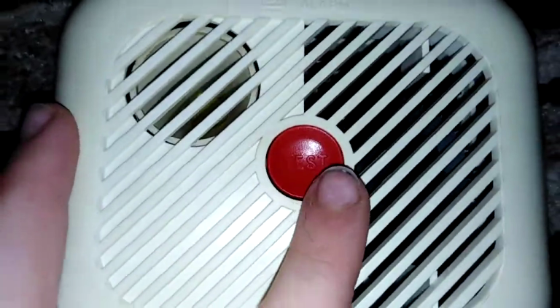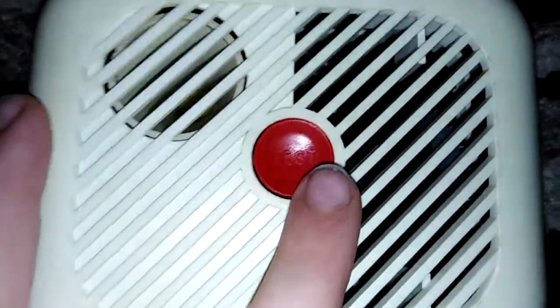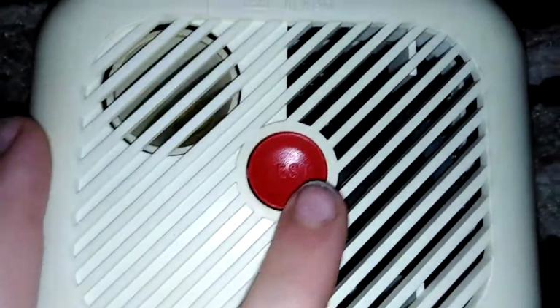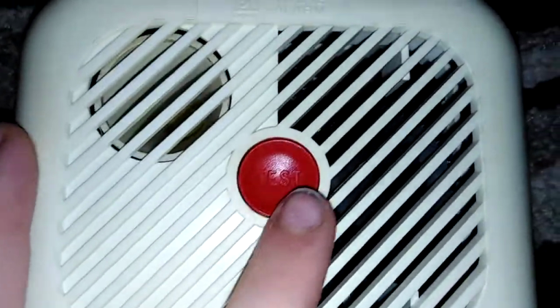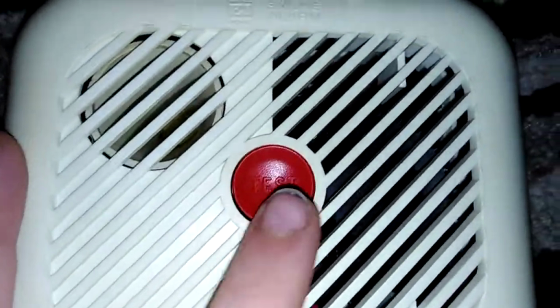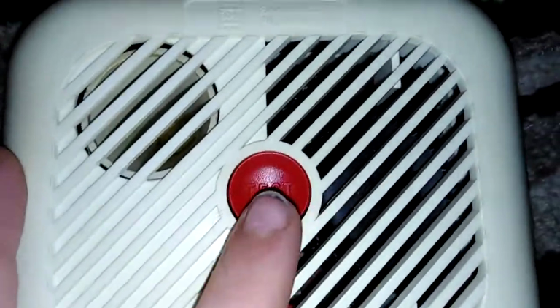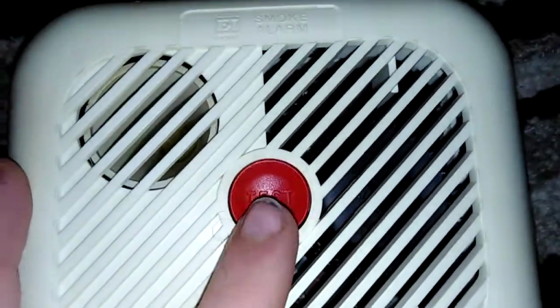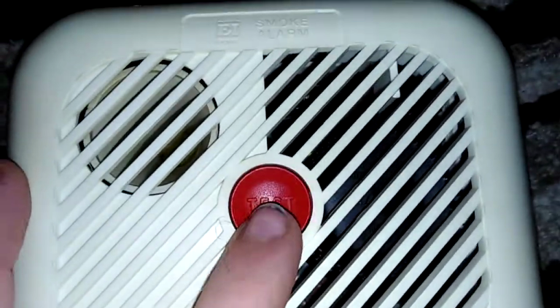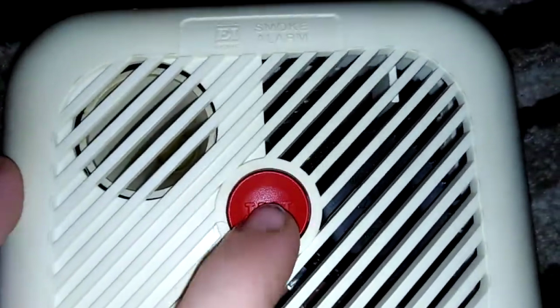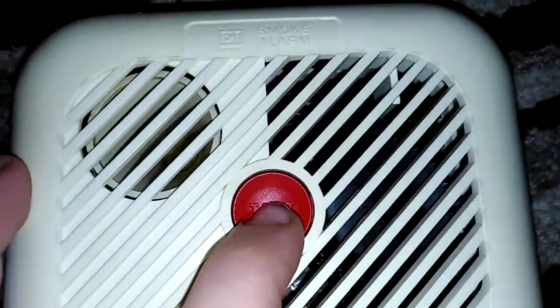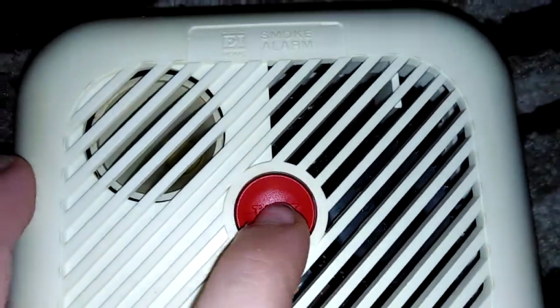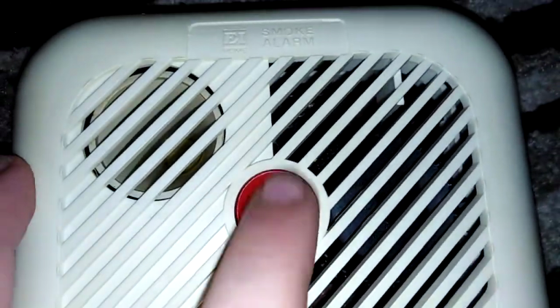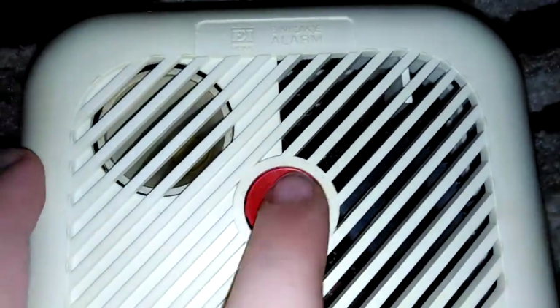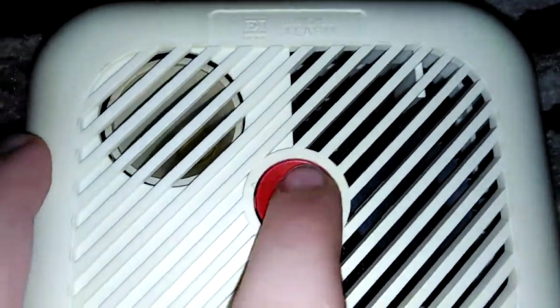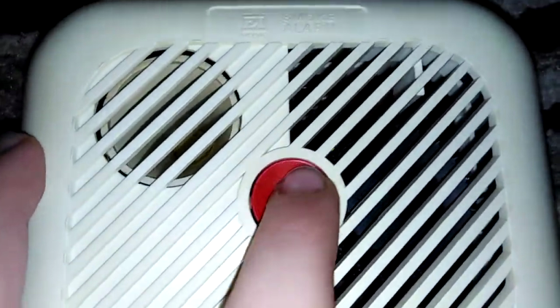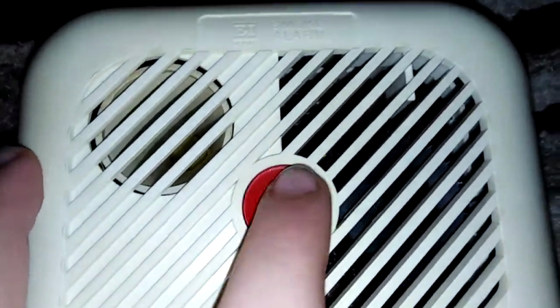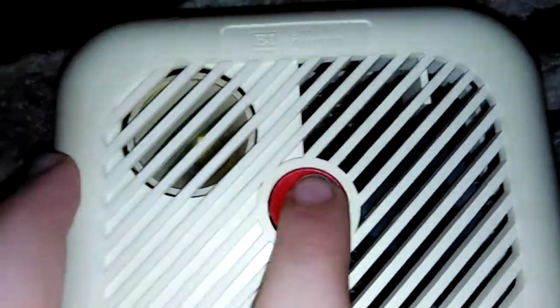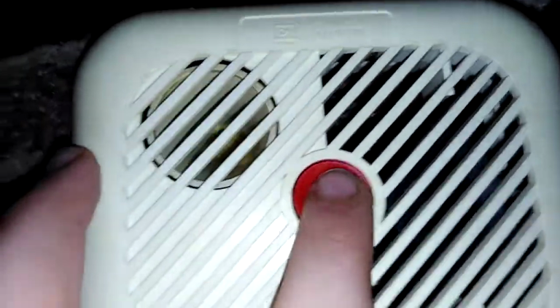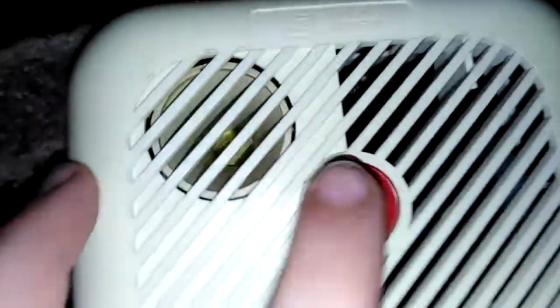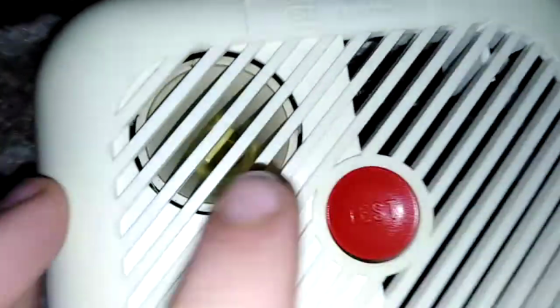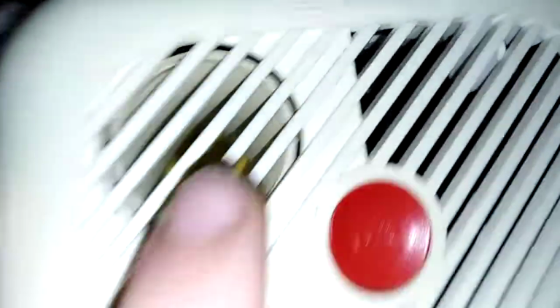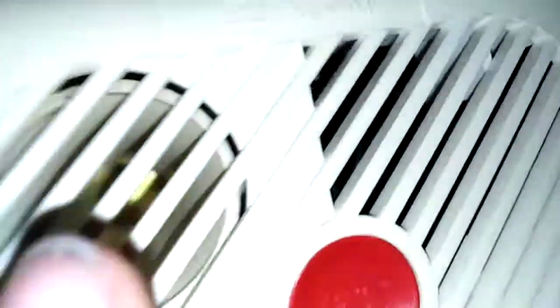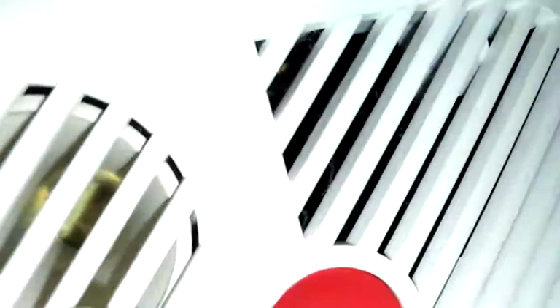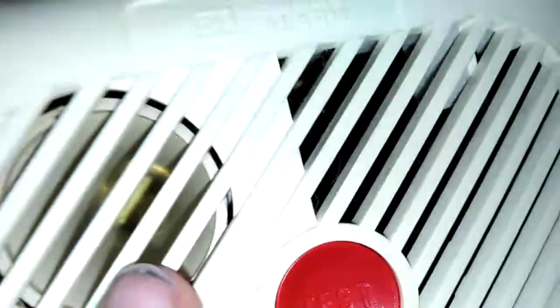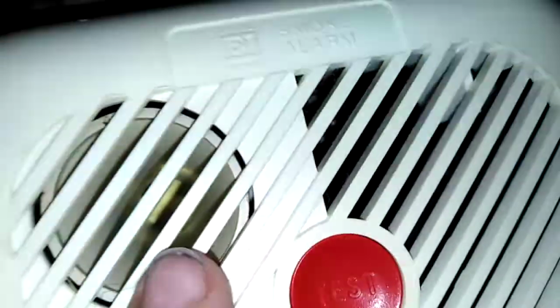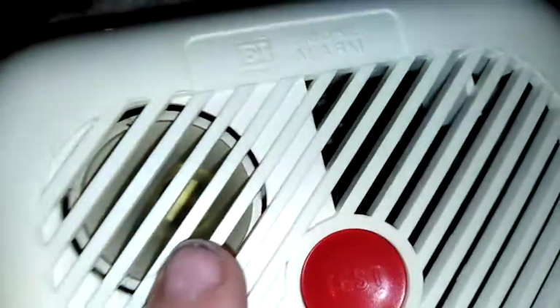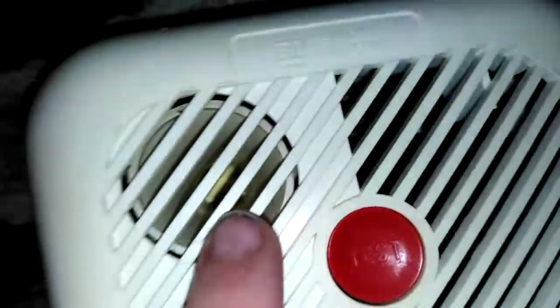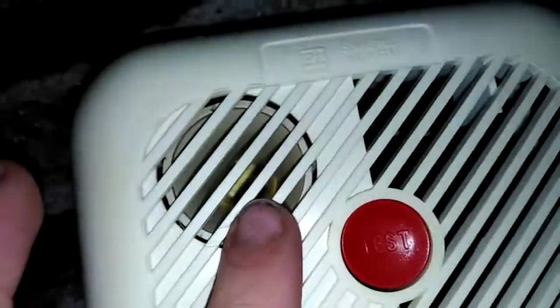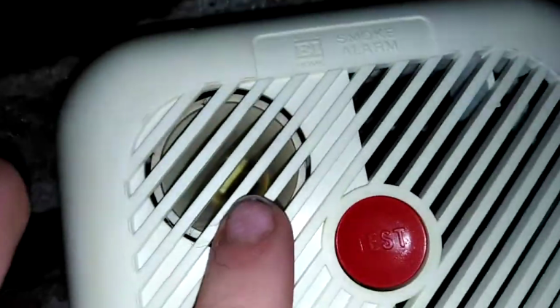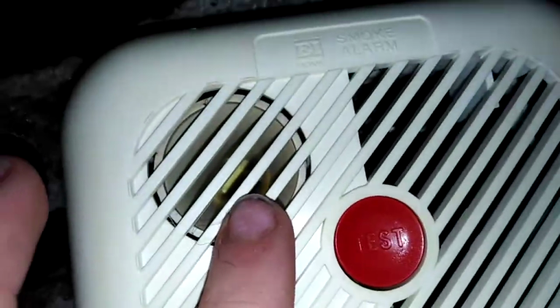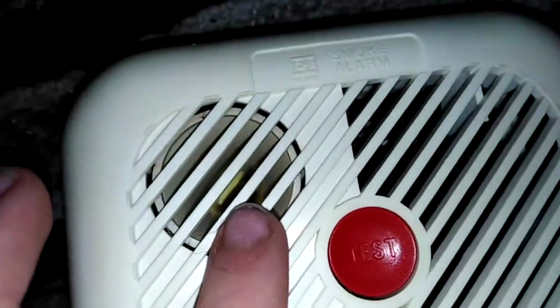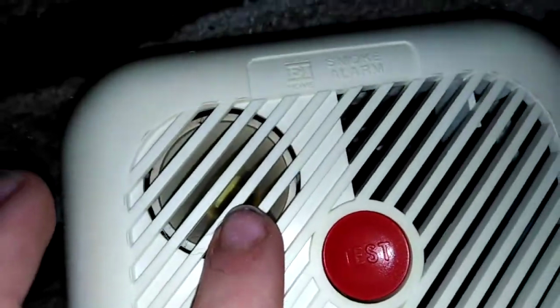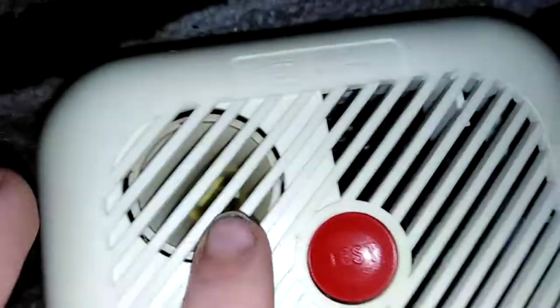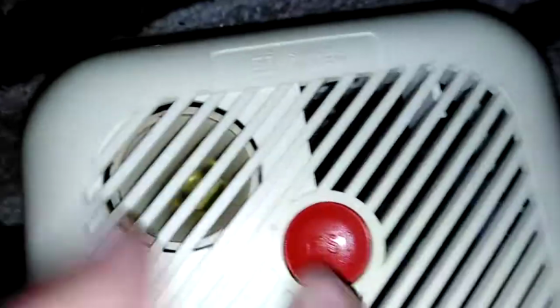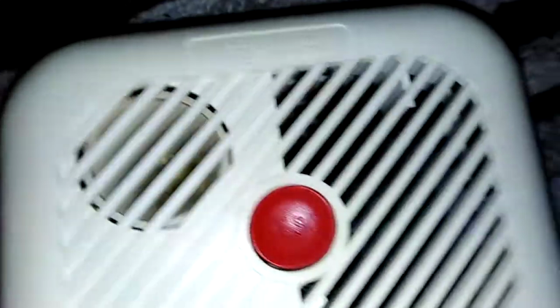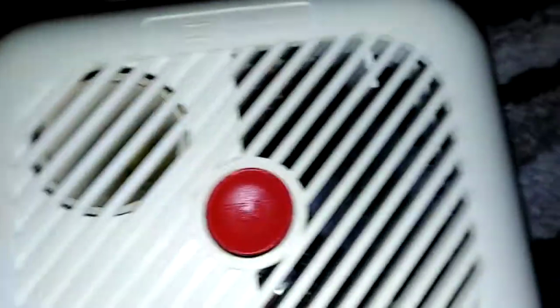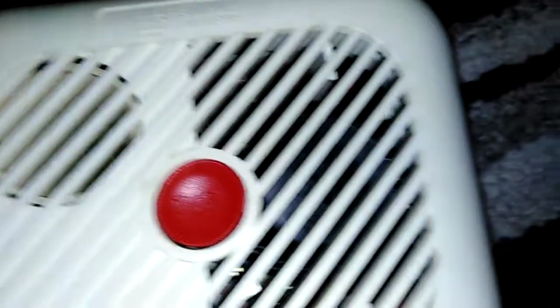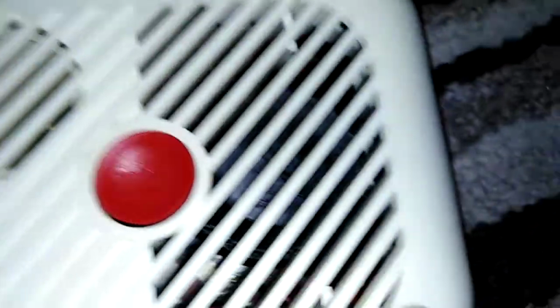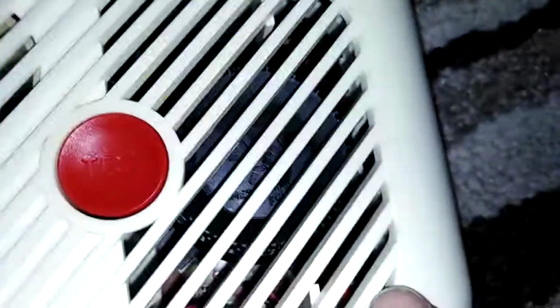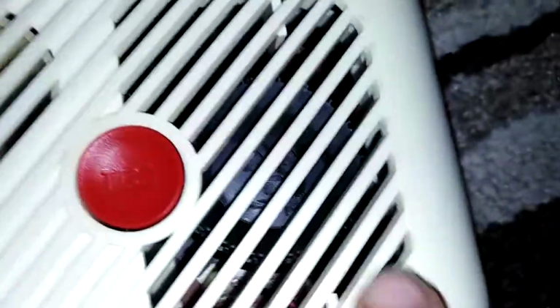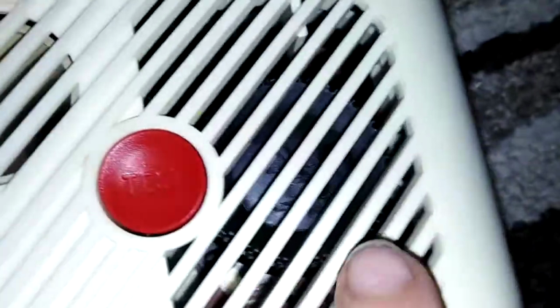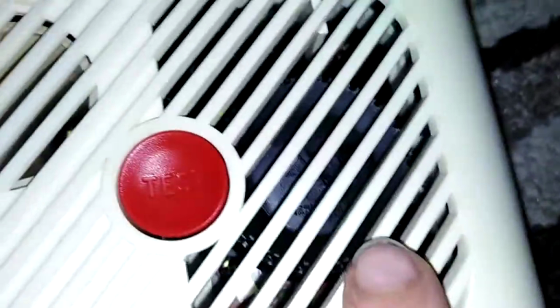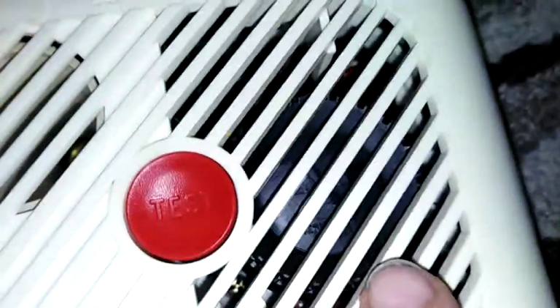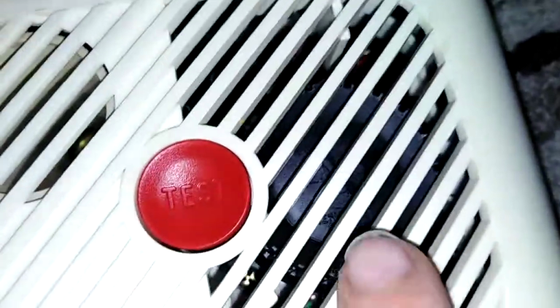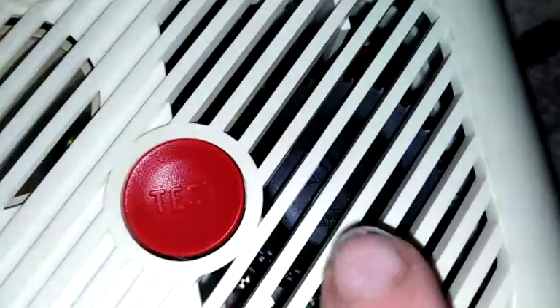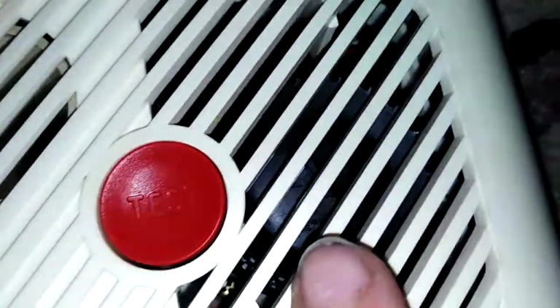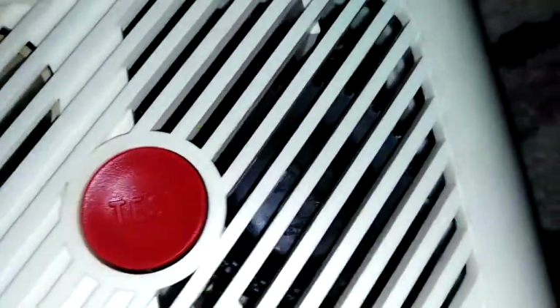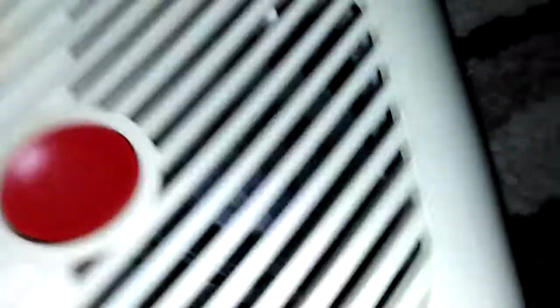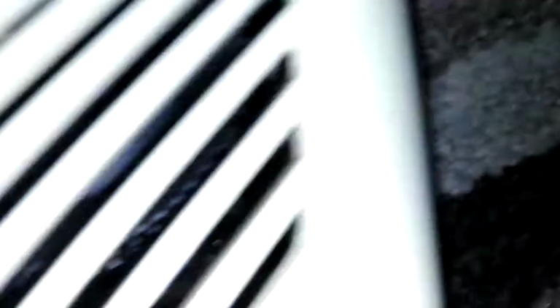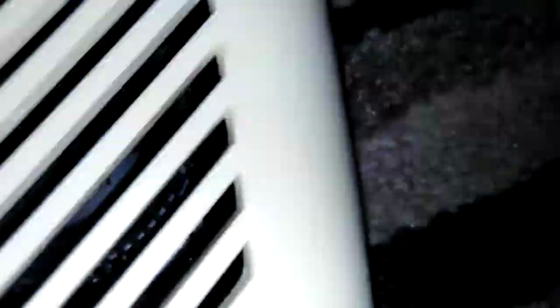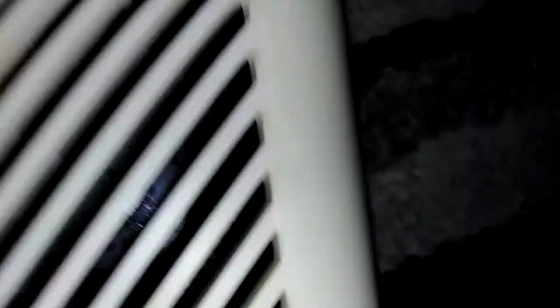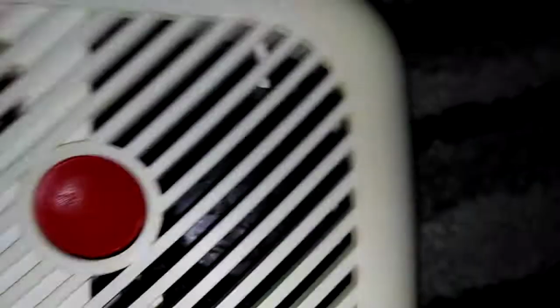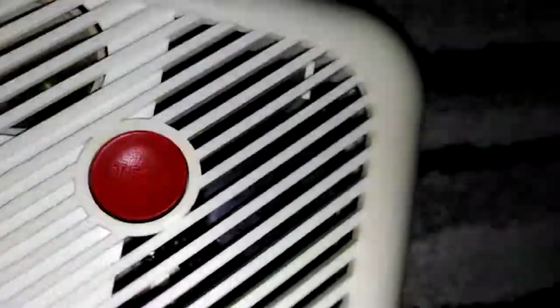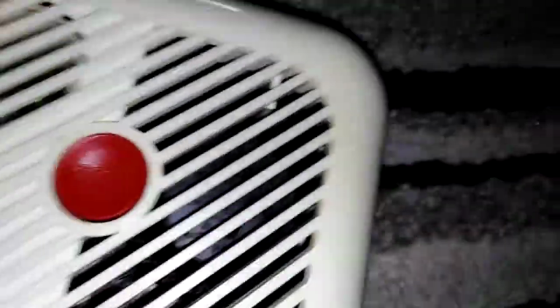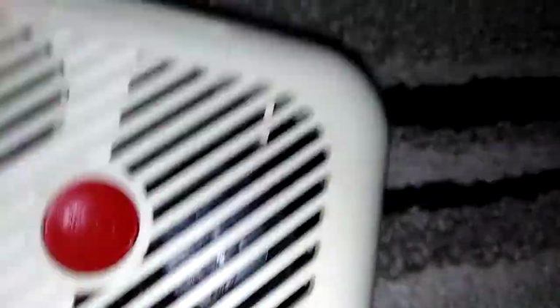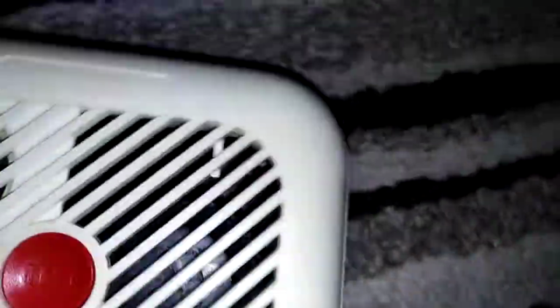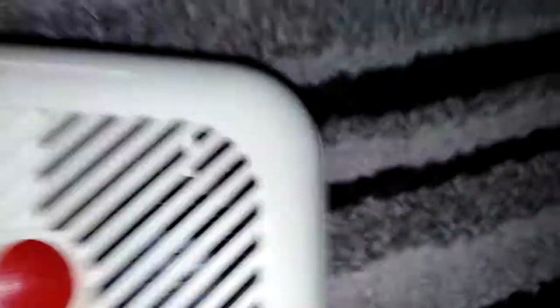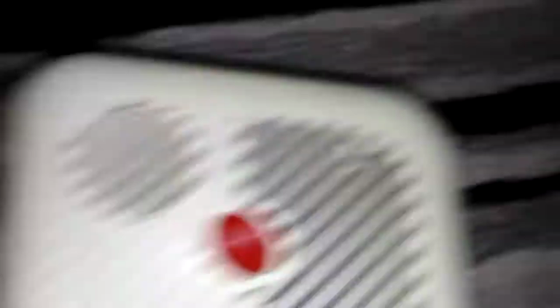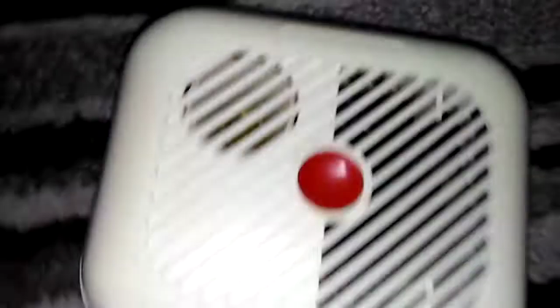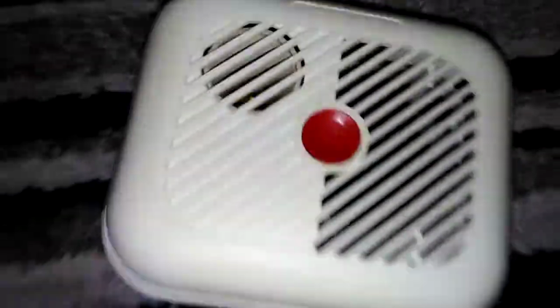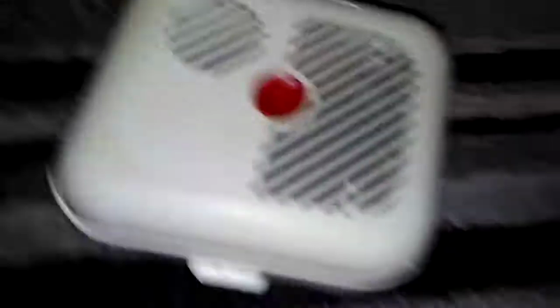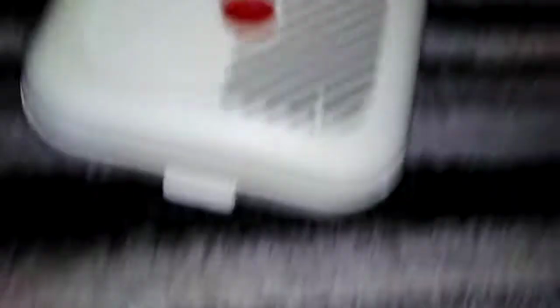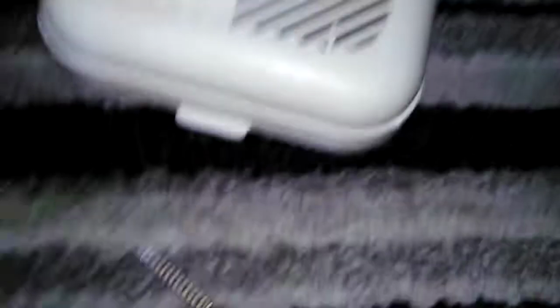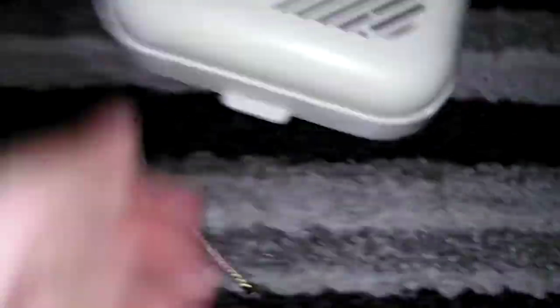Here's the test button, and there's the speaker. And there's the sensing chamber. This is ionization.